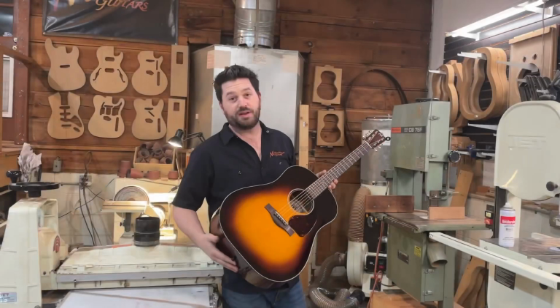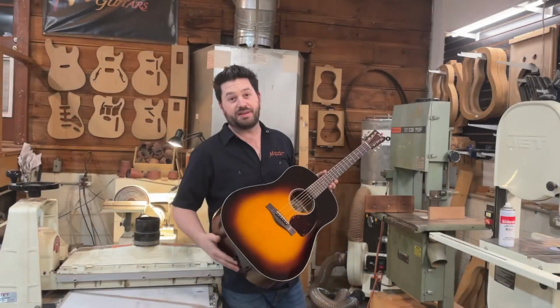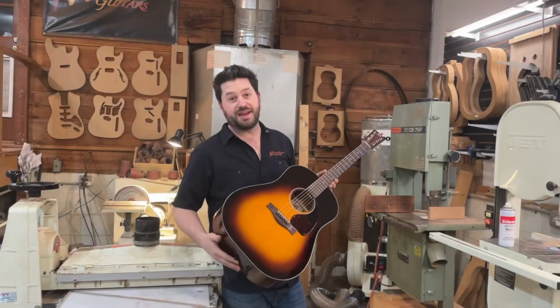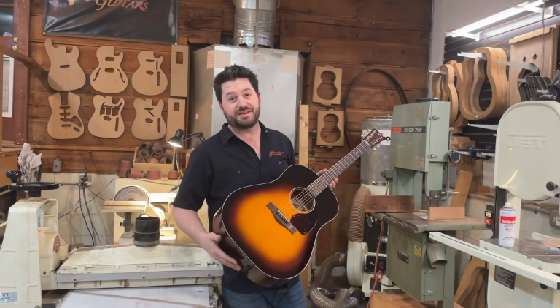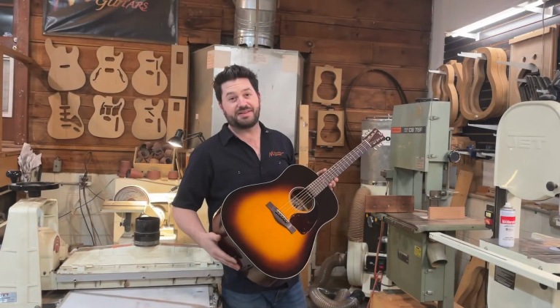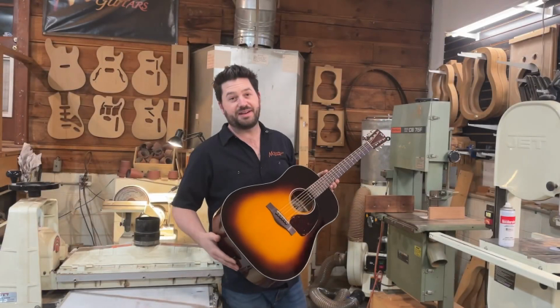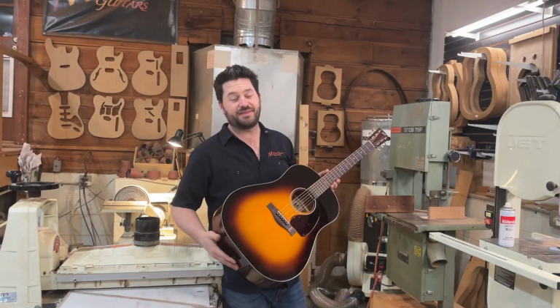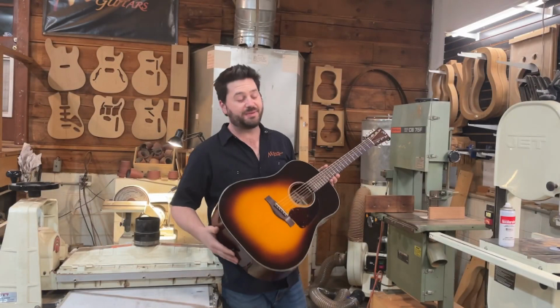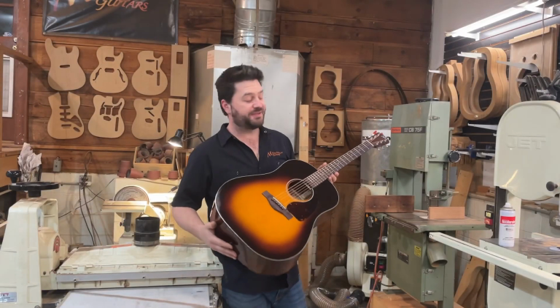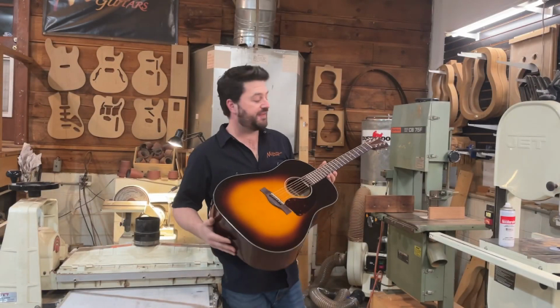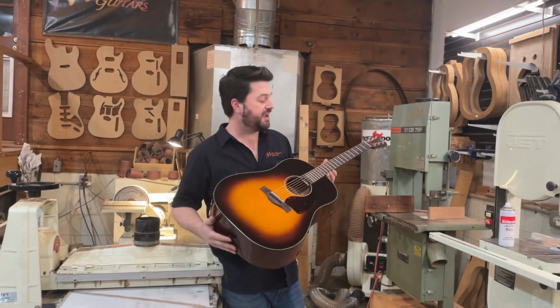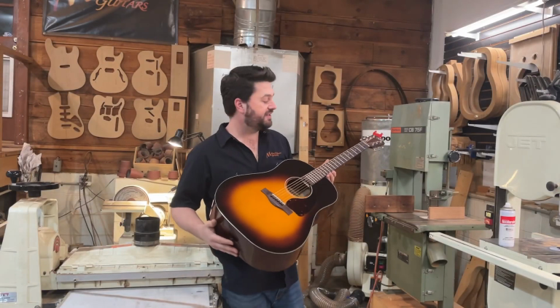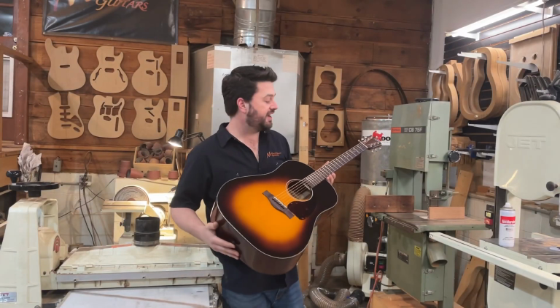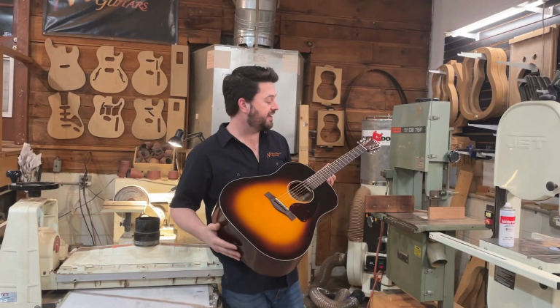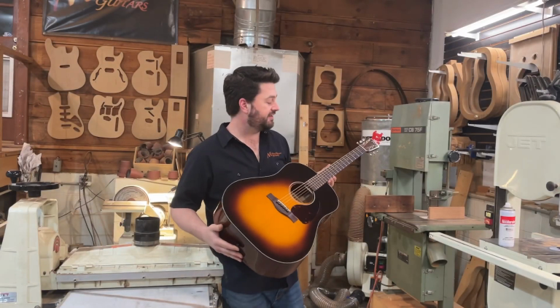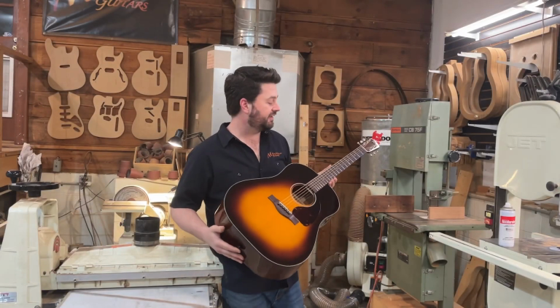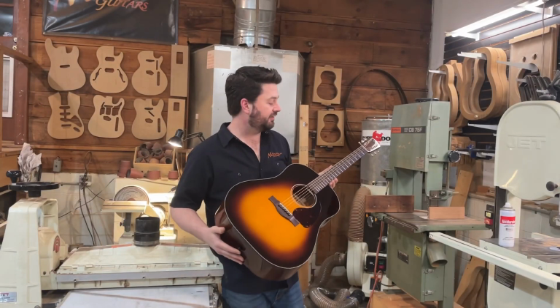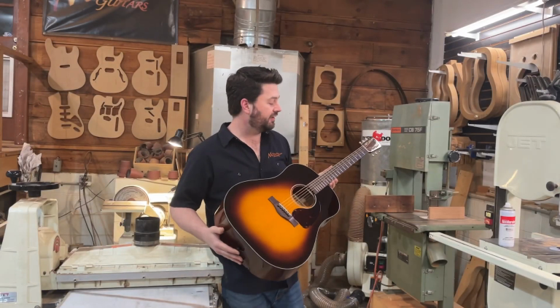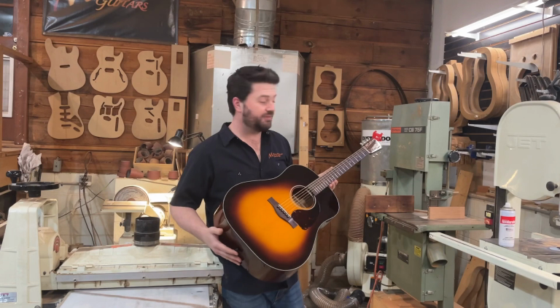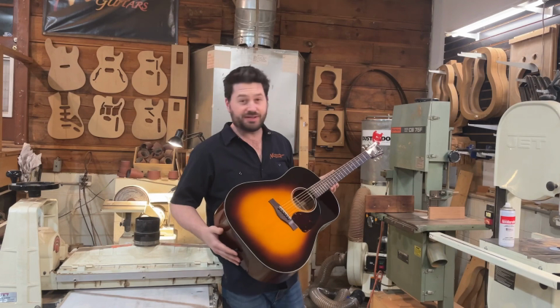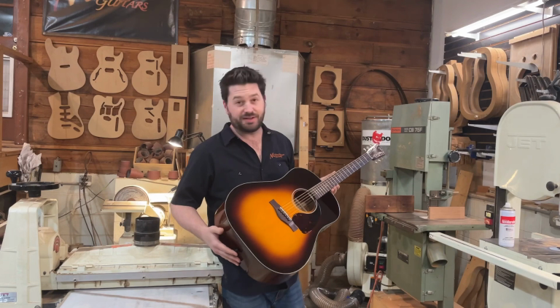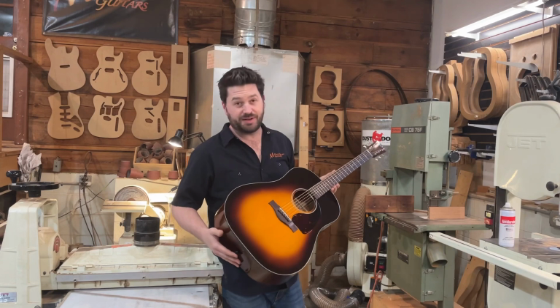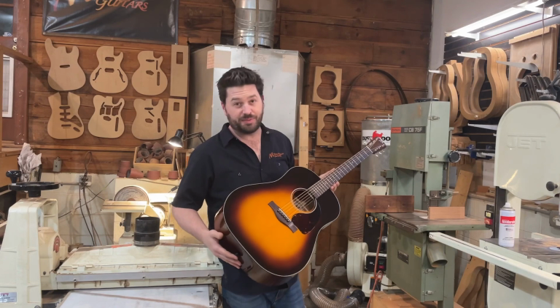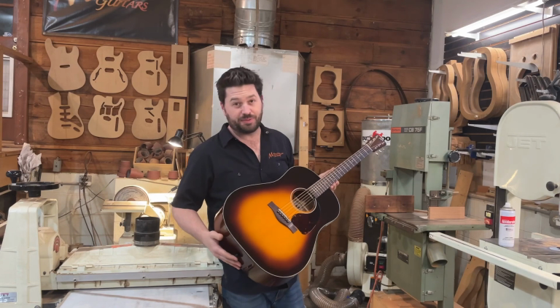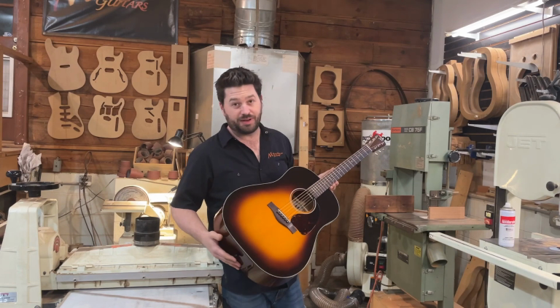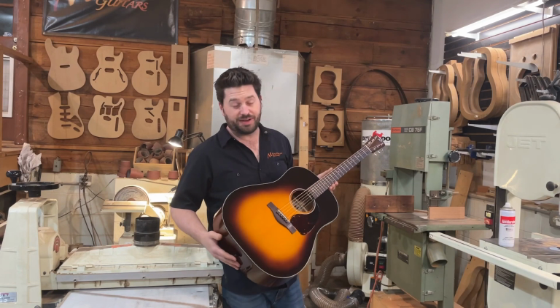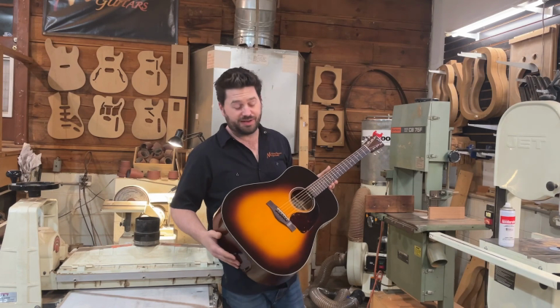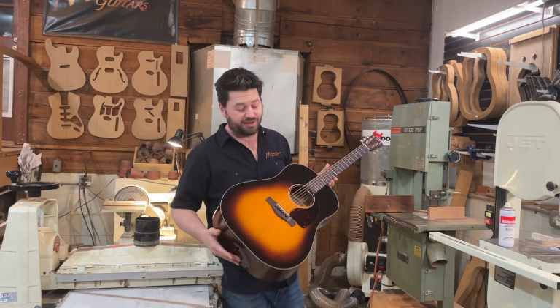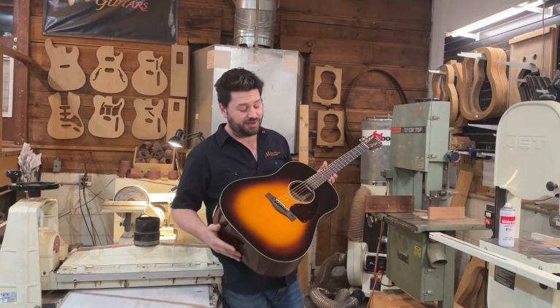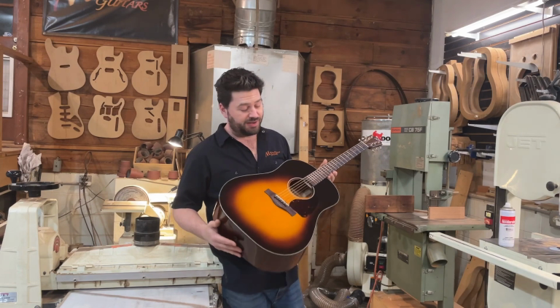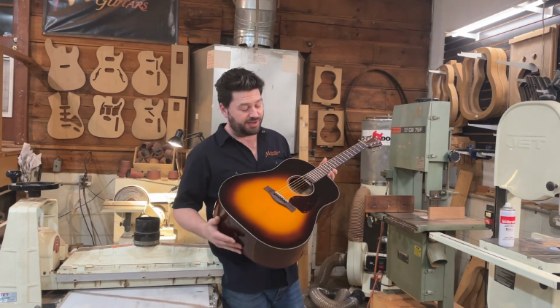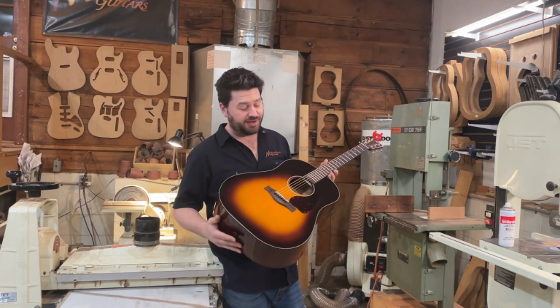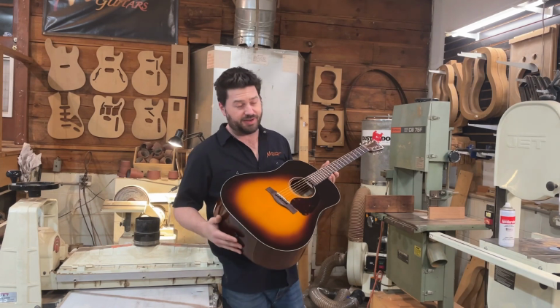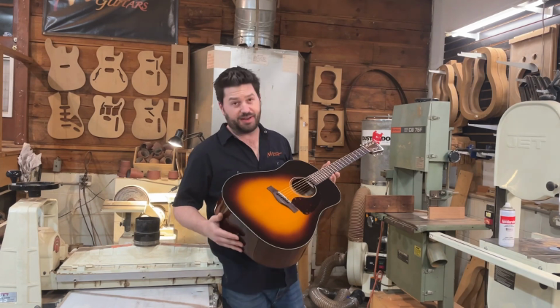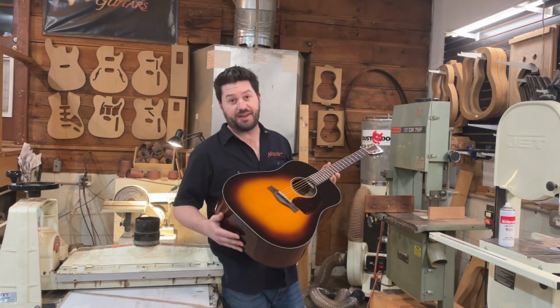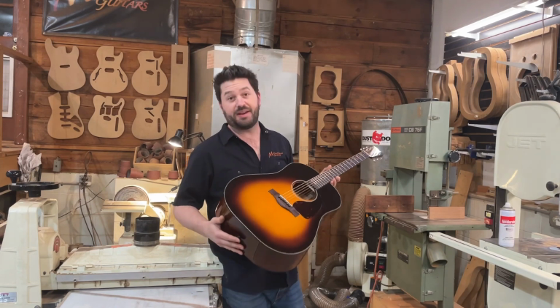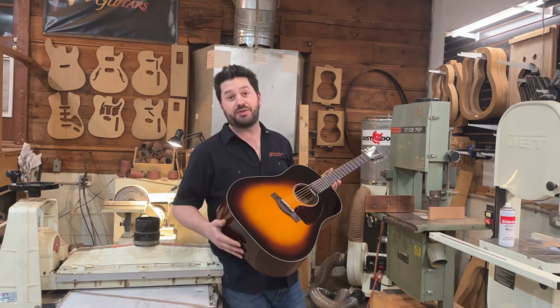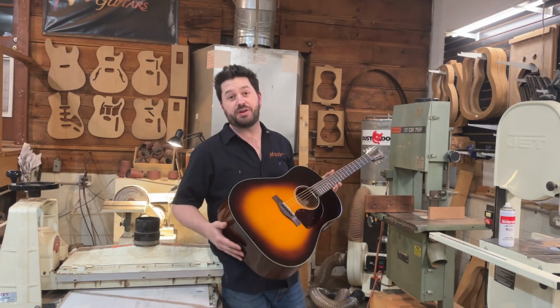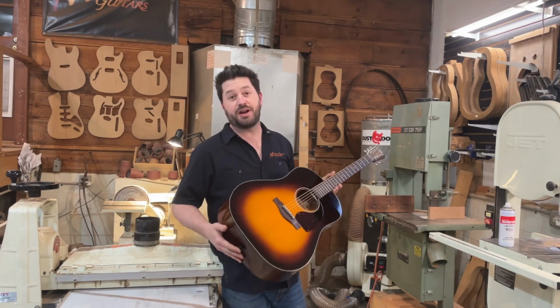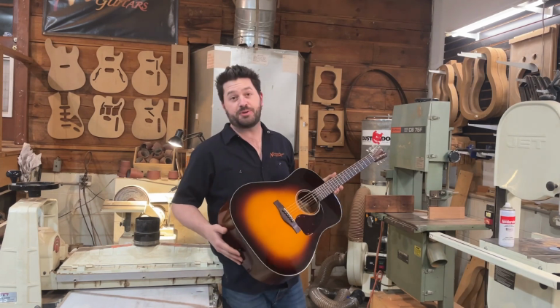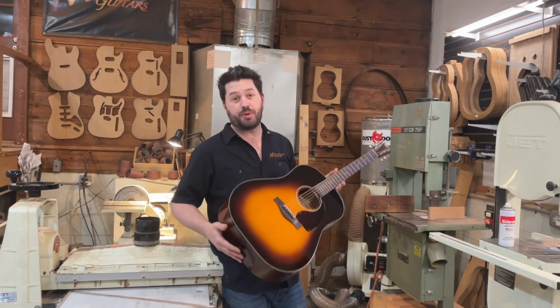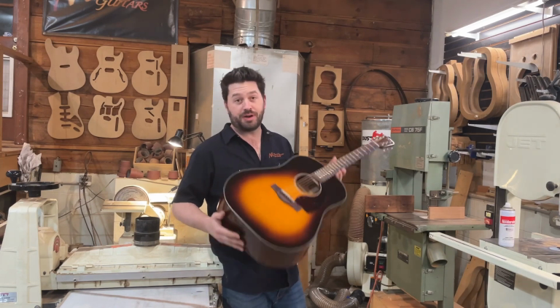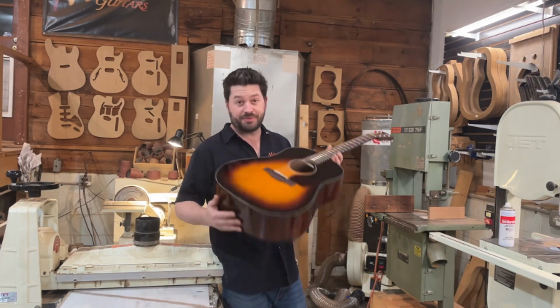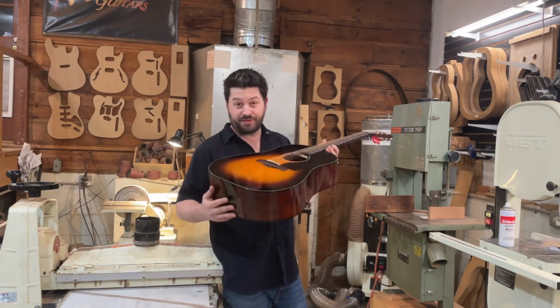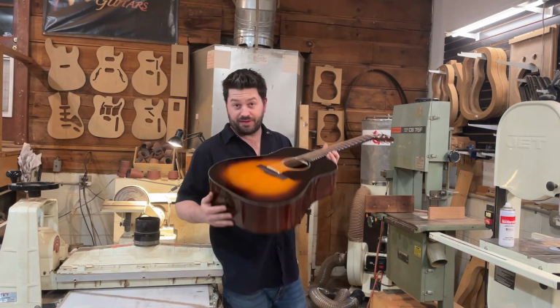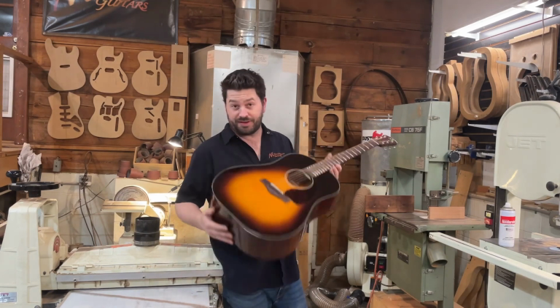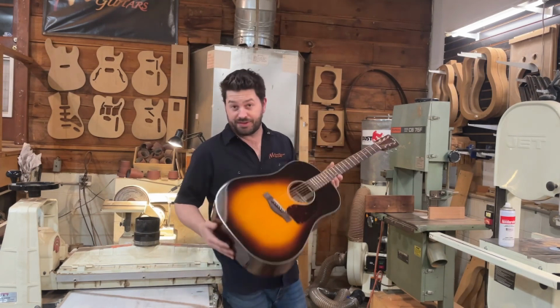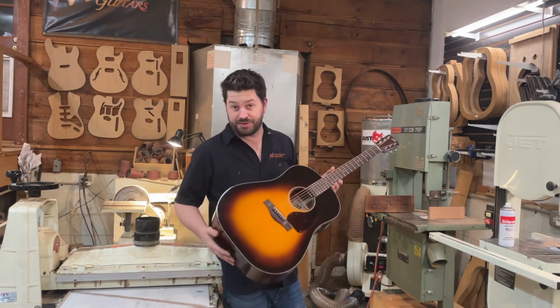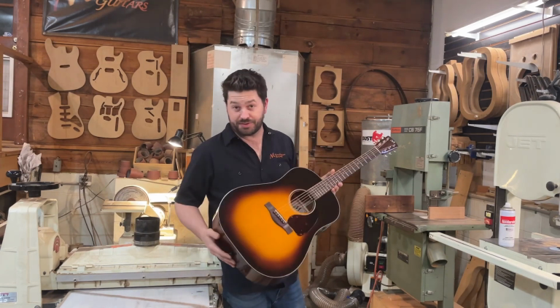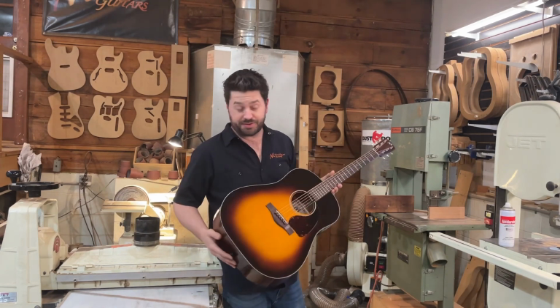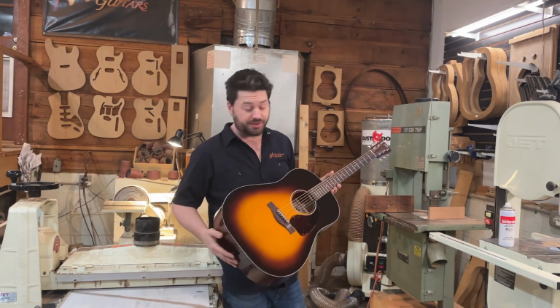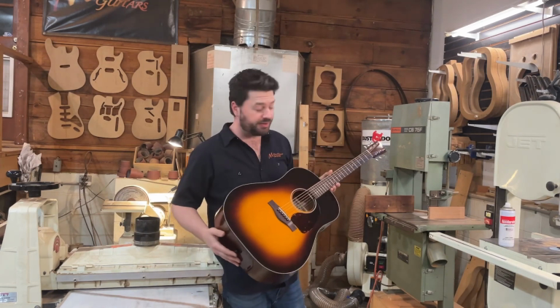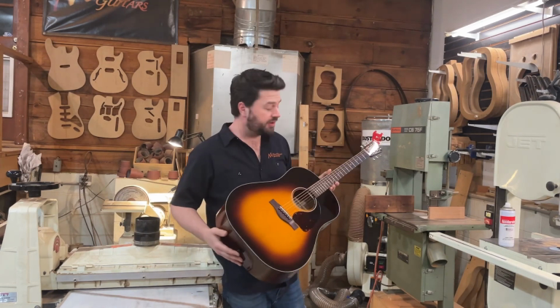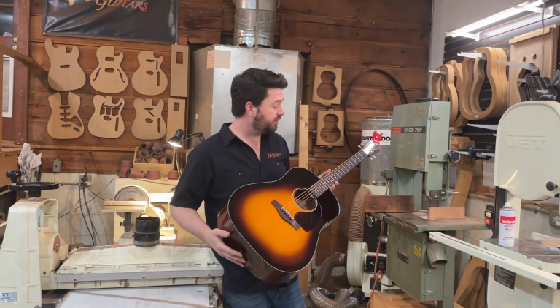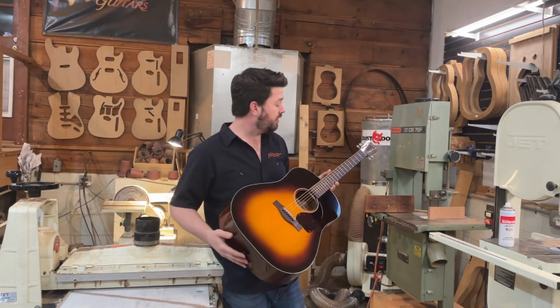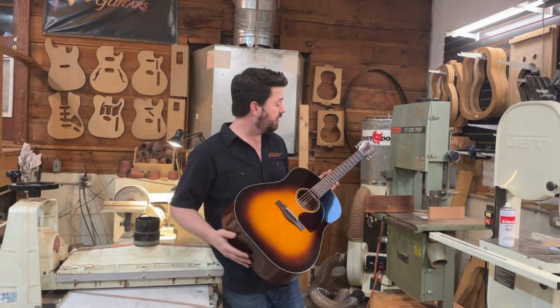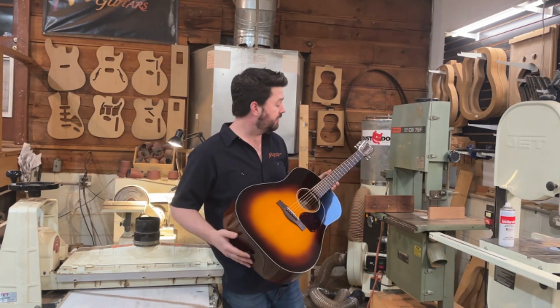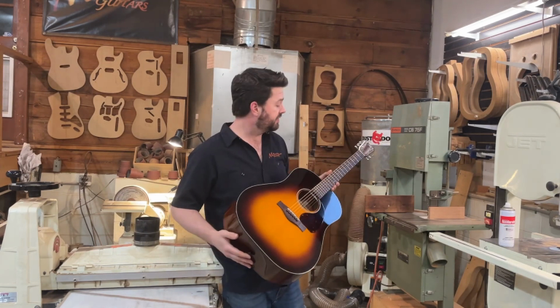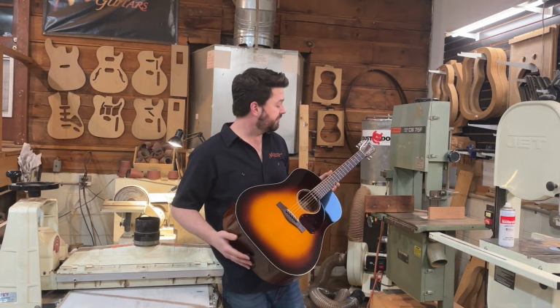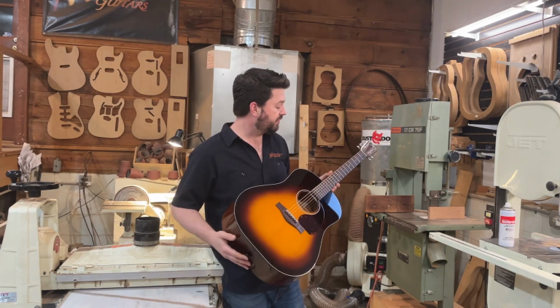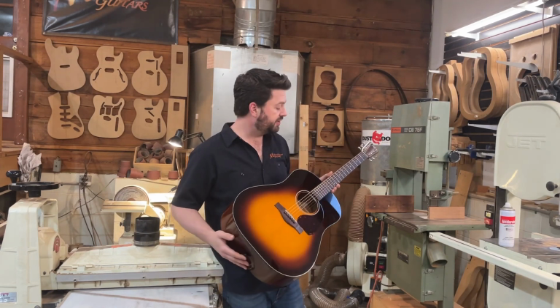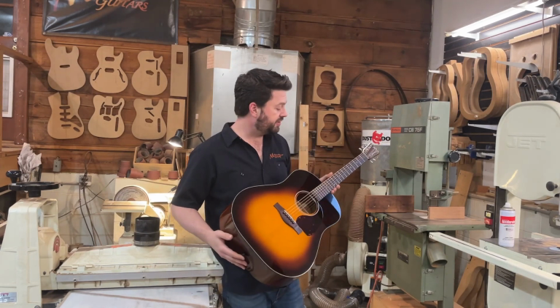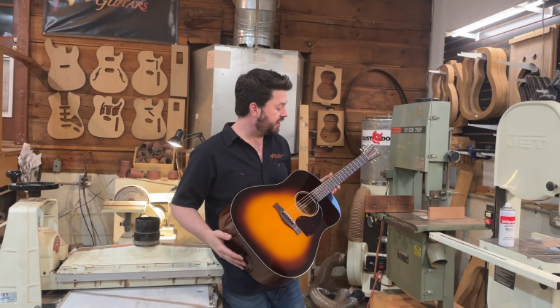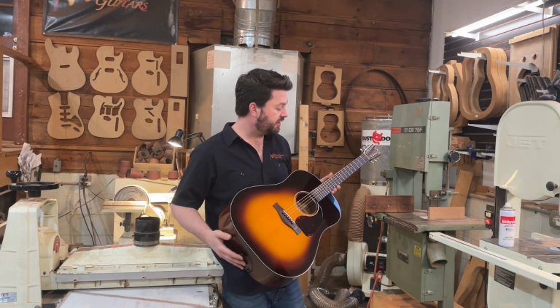Thanks, Steve. That was fantastic. Love listening to you play. And thank you, Josh Washington, for letting us use your studio. Always appreciate it.